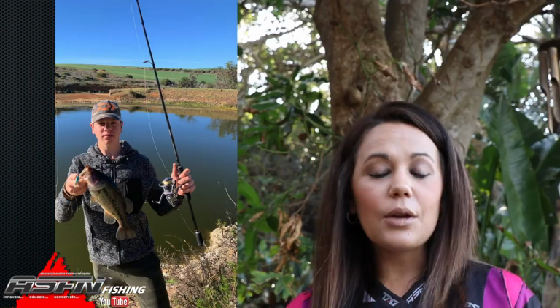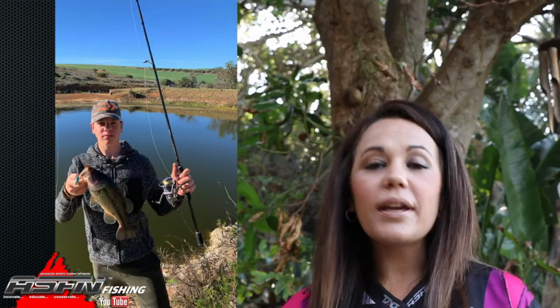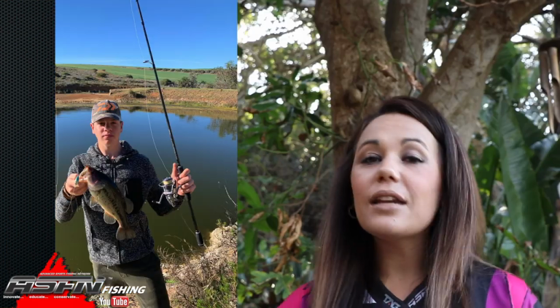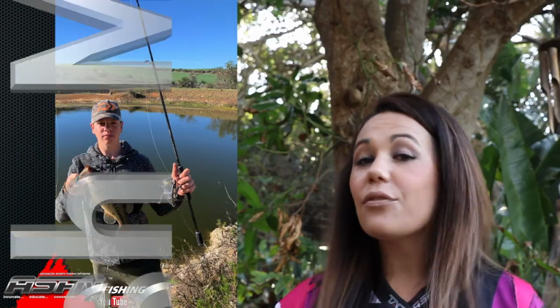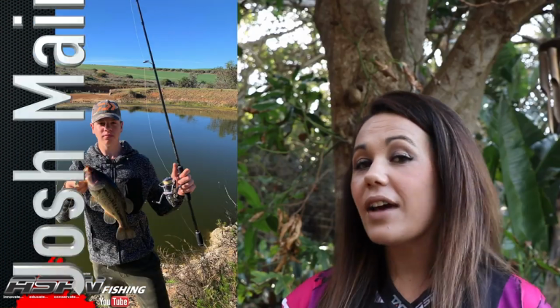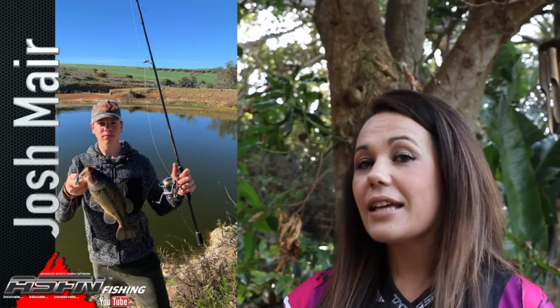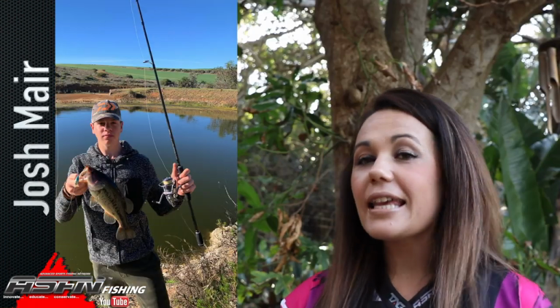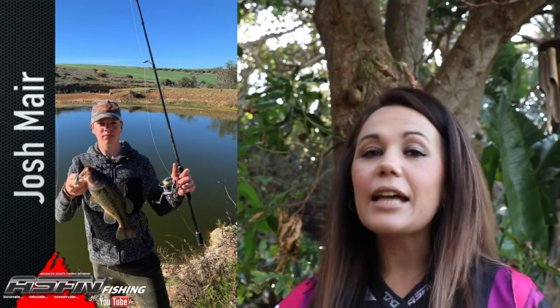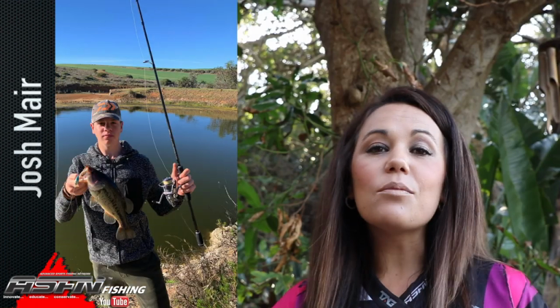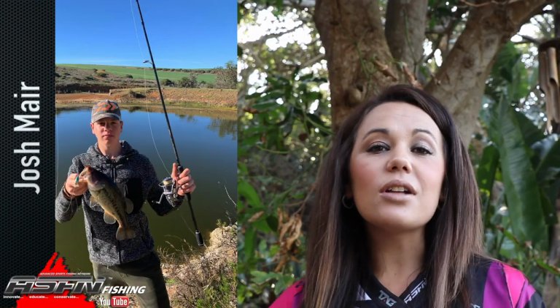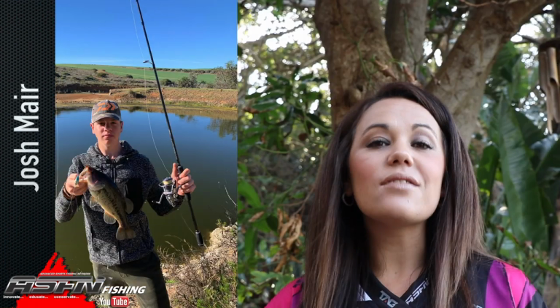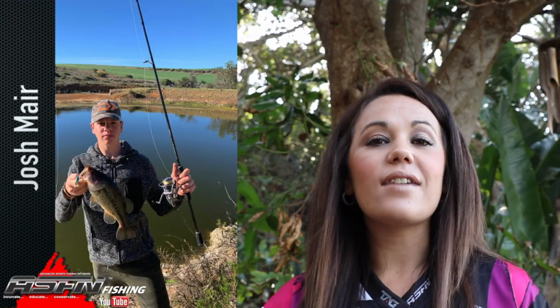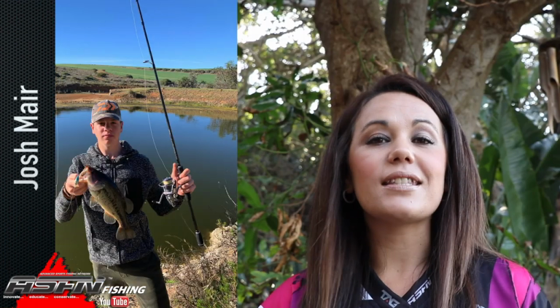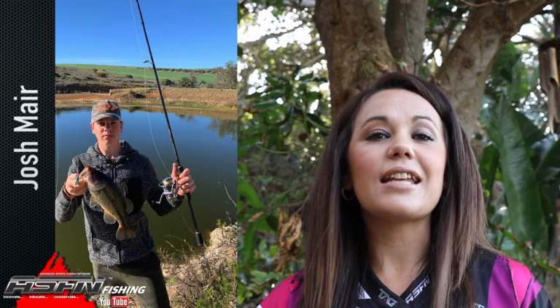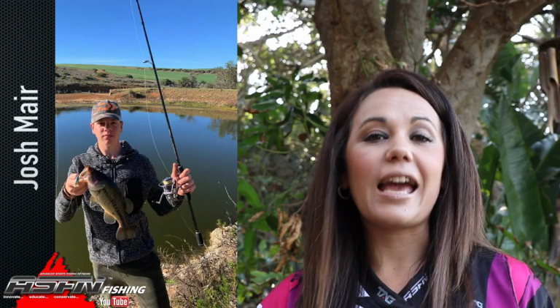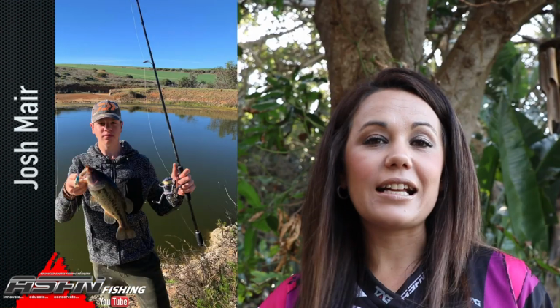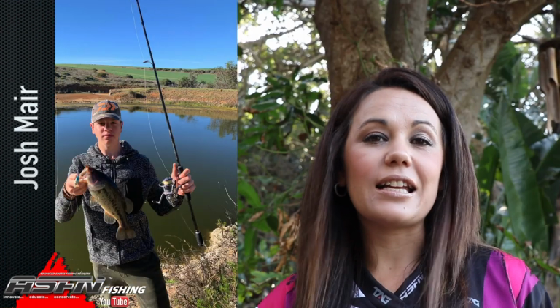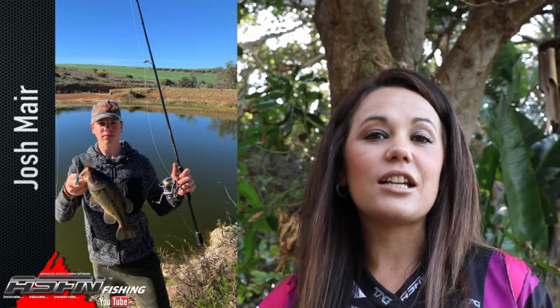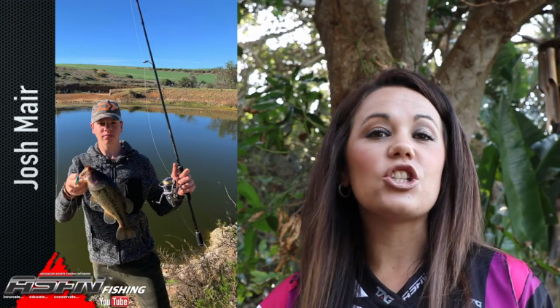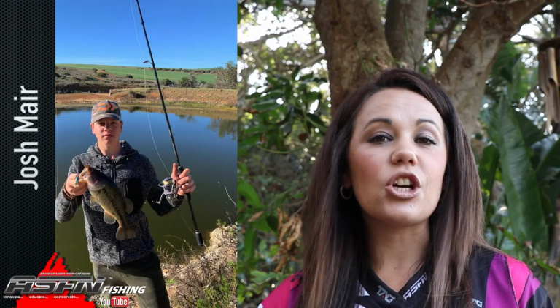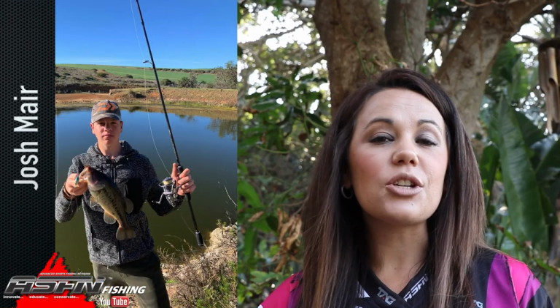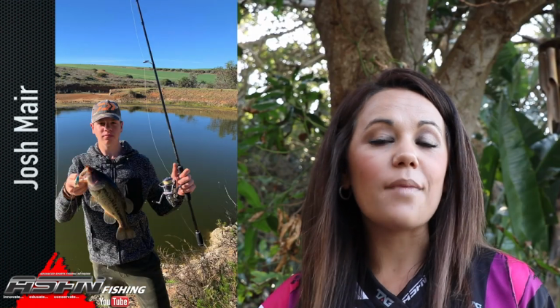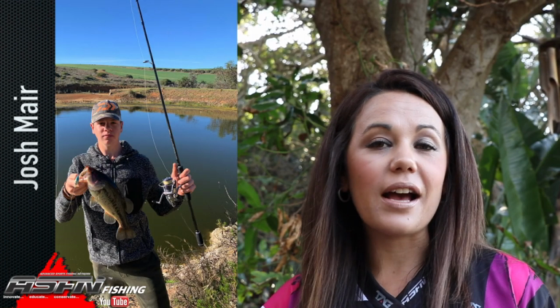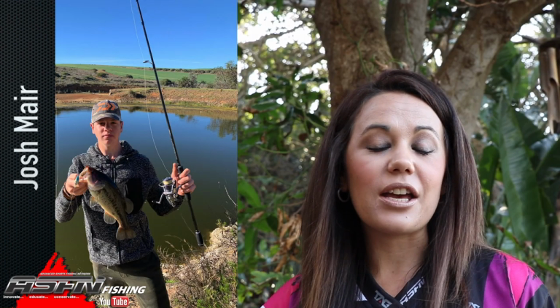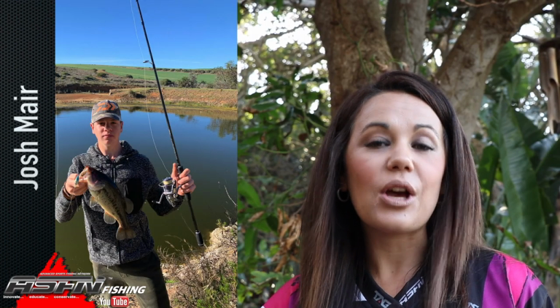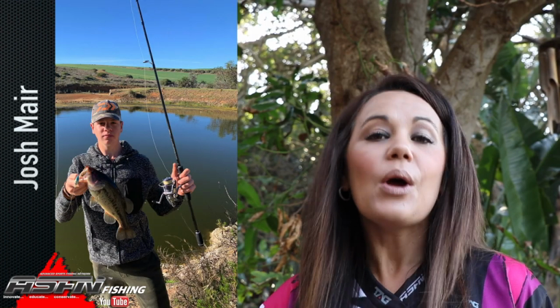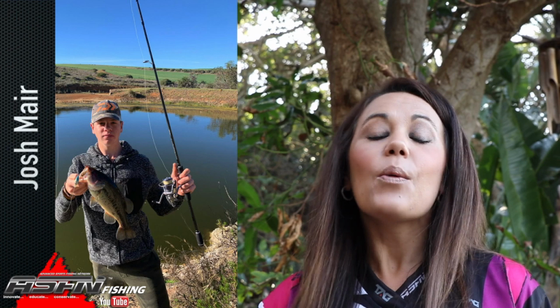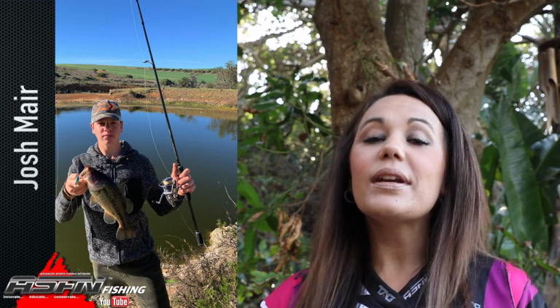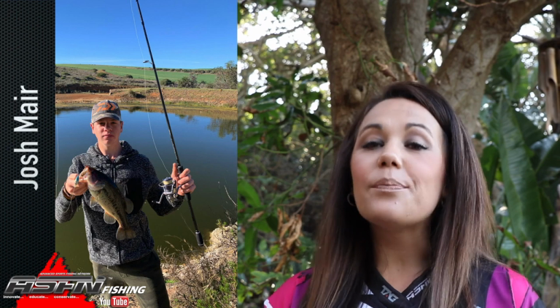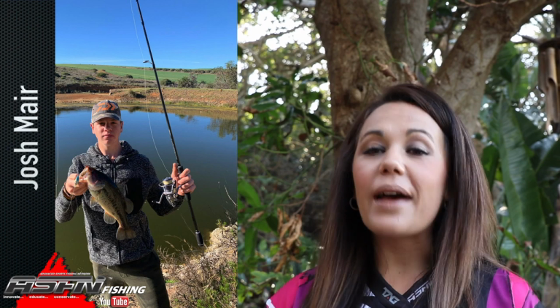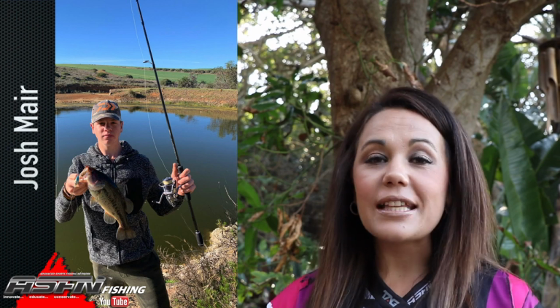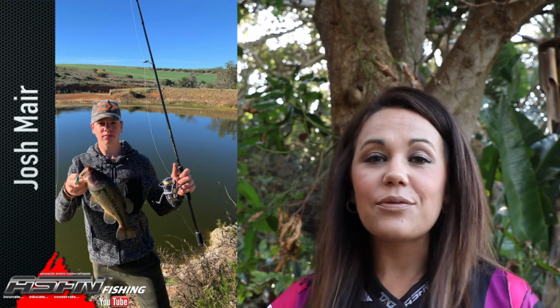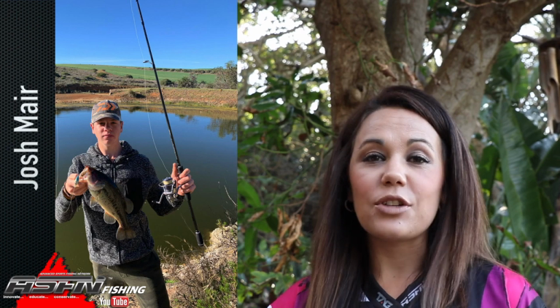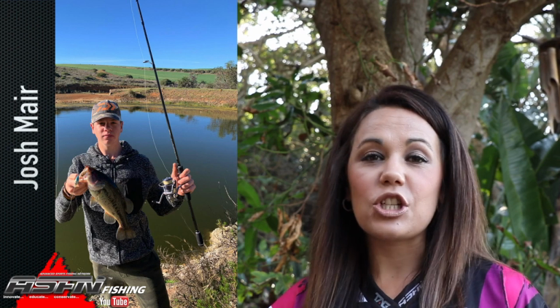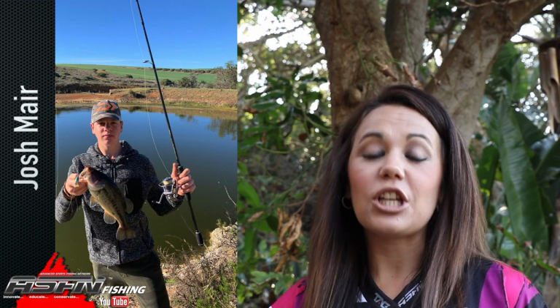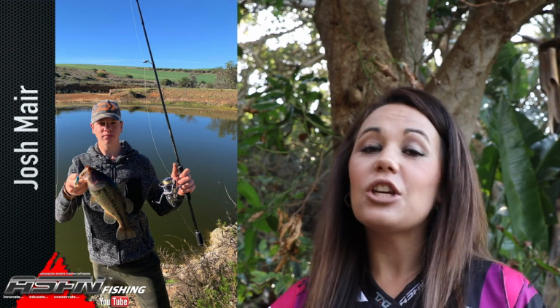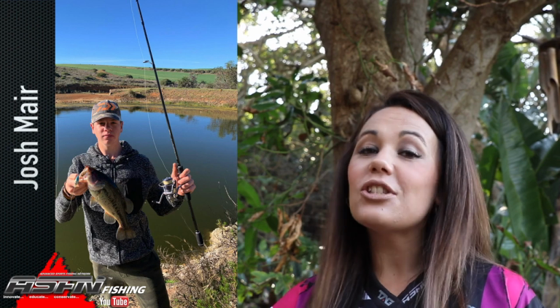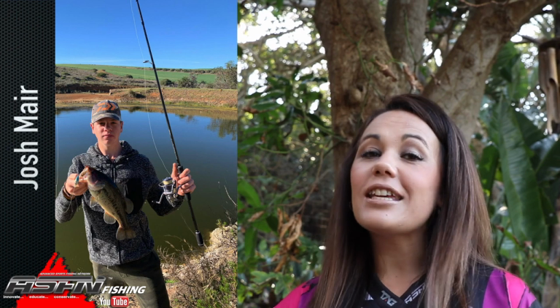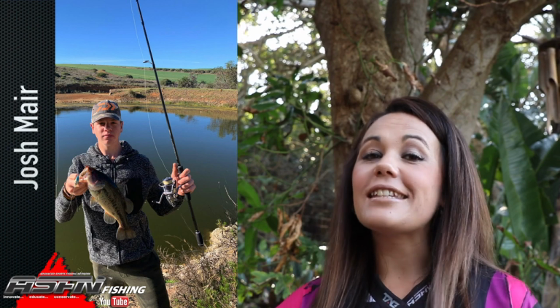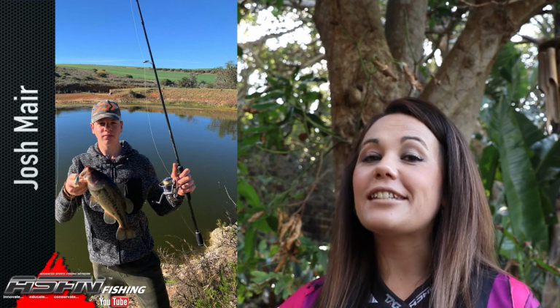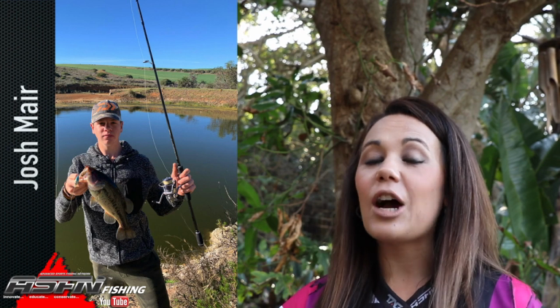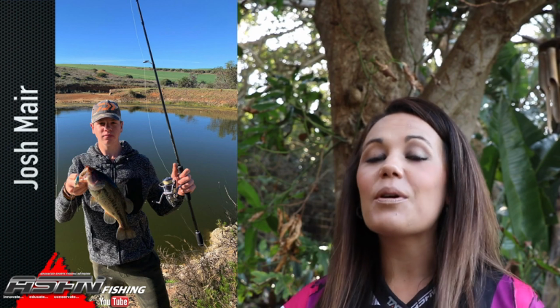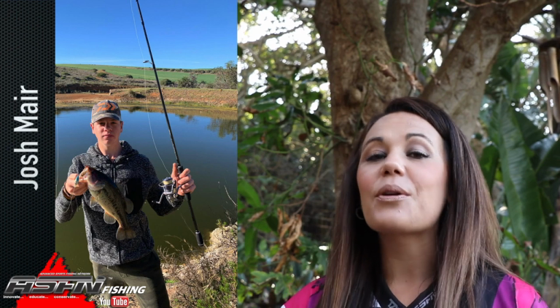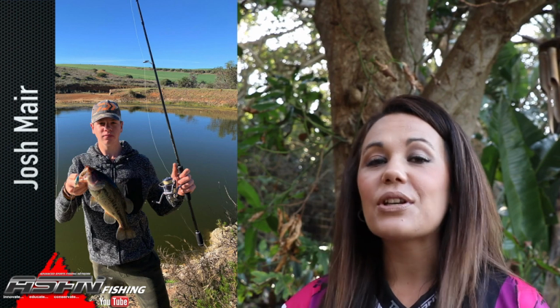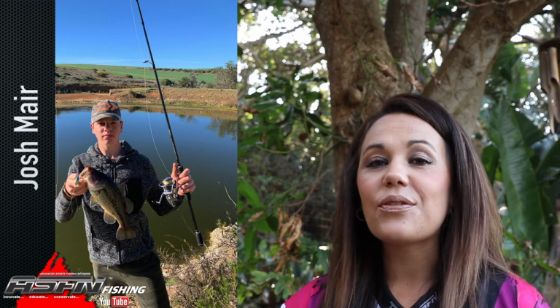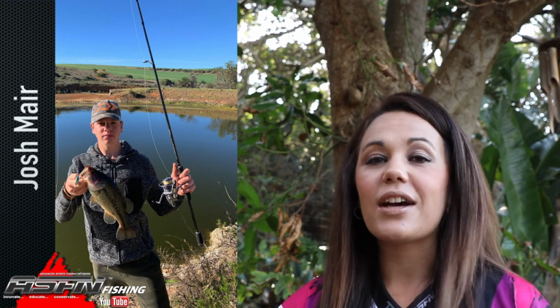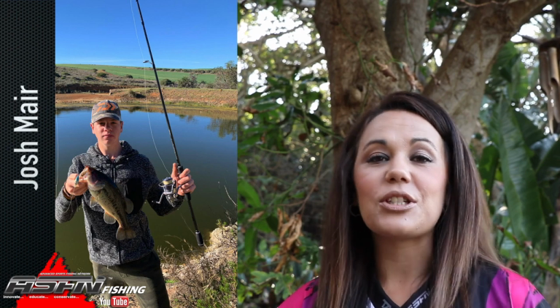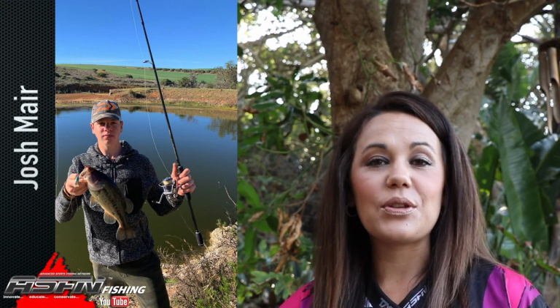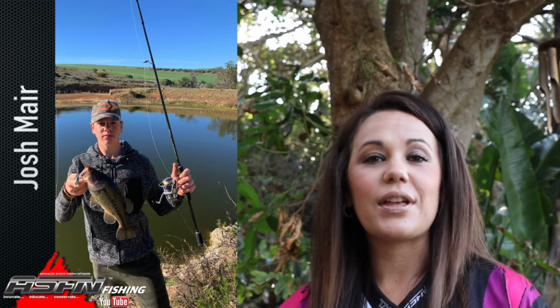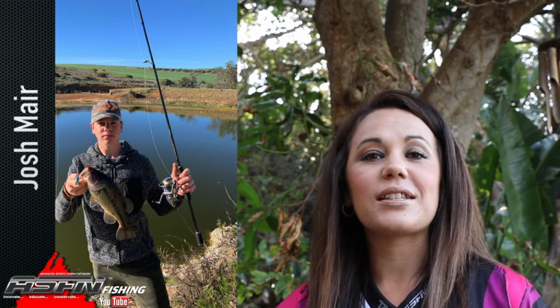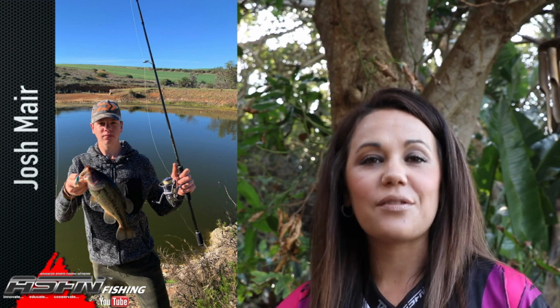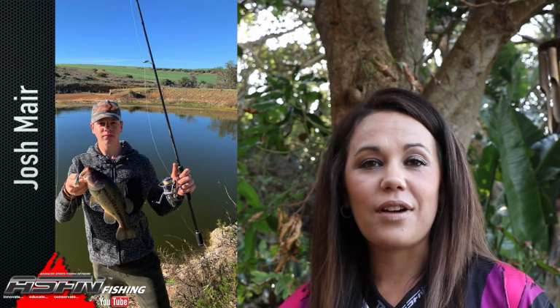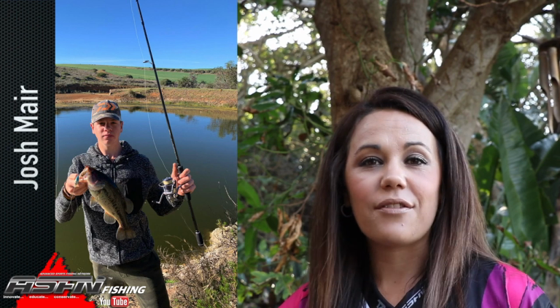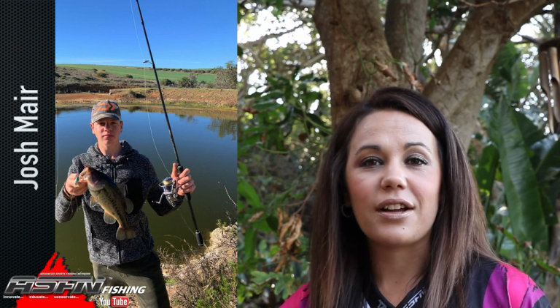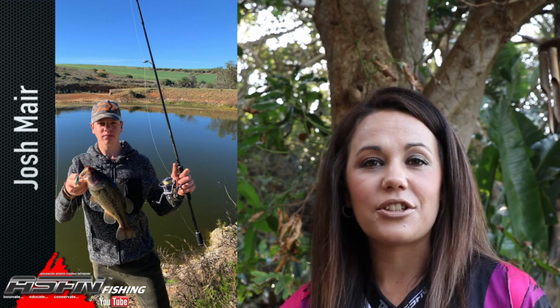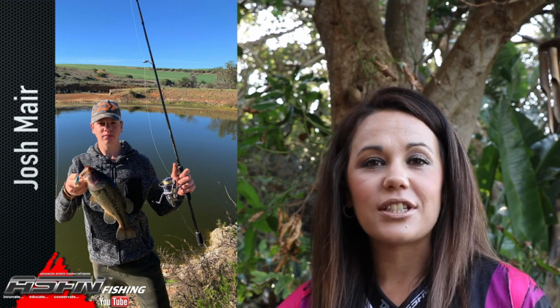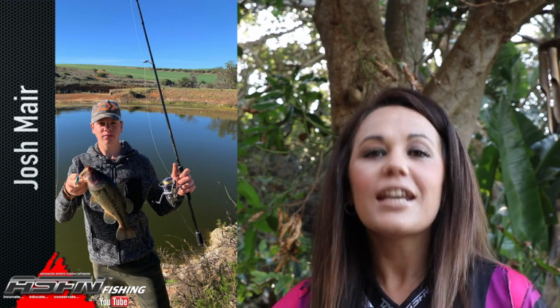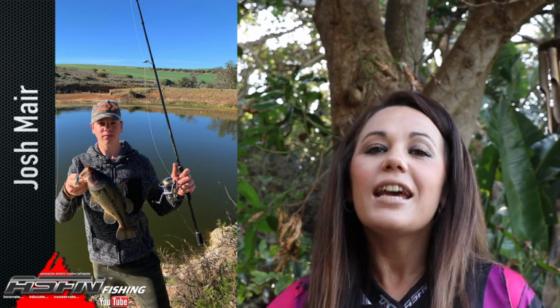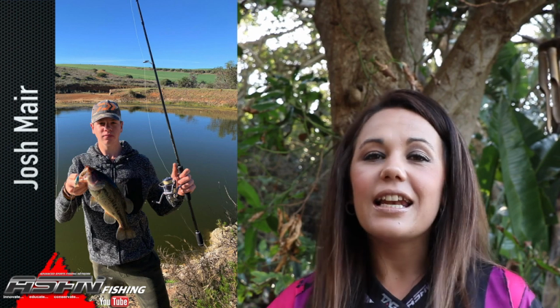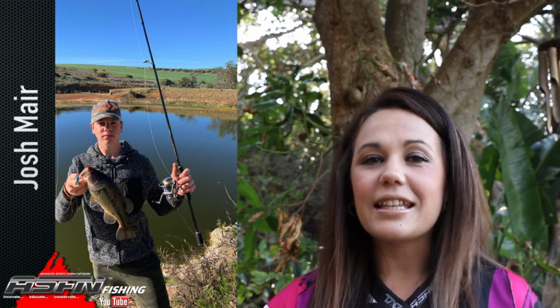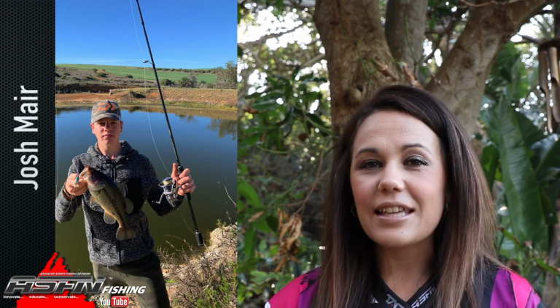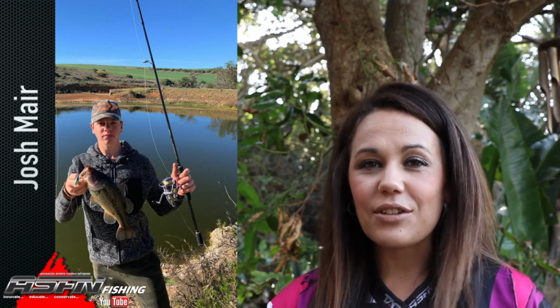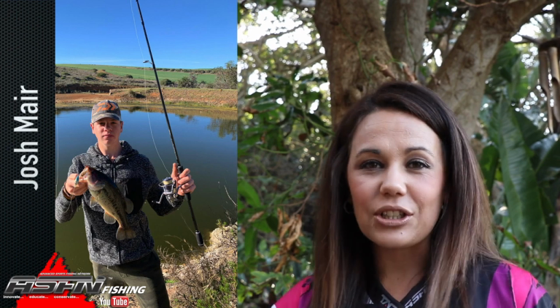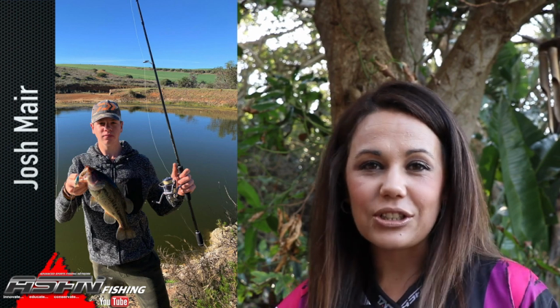Regular face and multifaceted angler Josh Meyer went bass fishing using his Daiwa Crossfire 2500. Let's have a look.